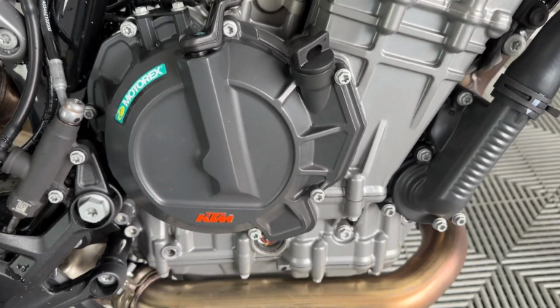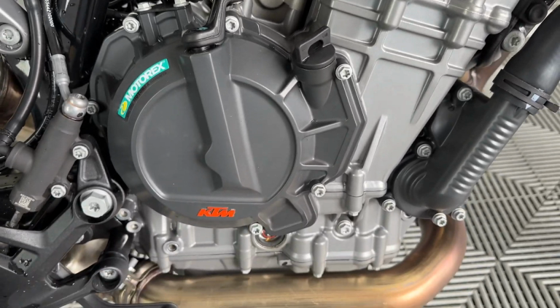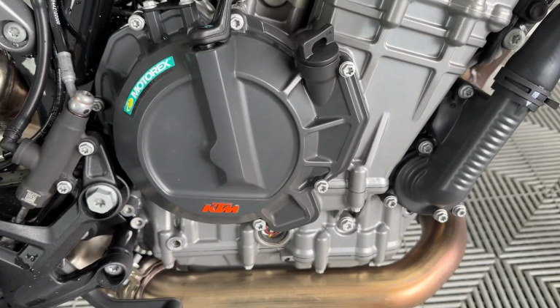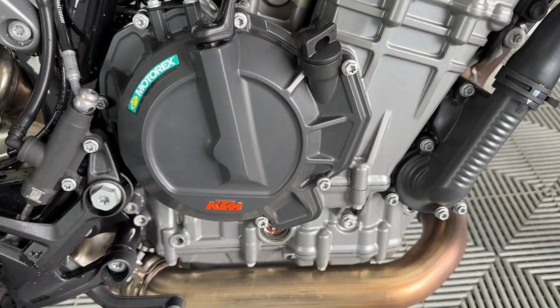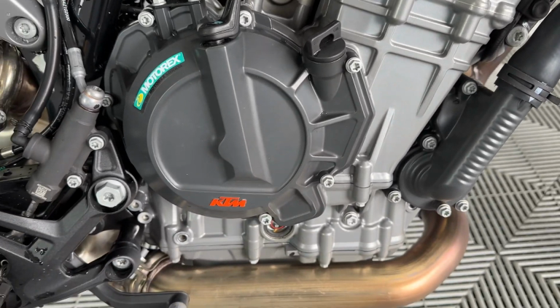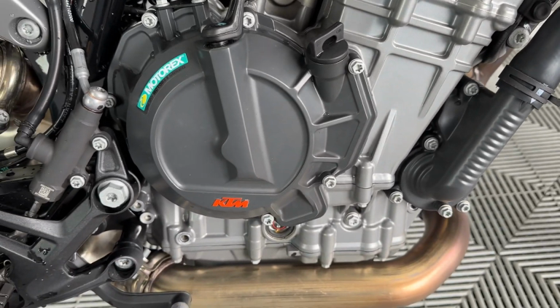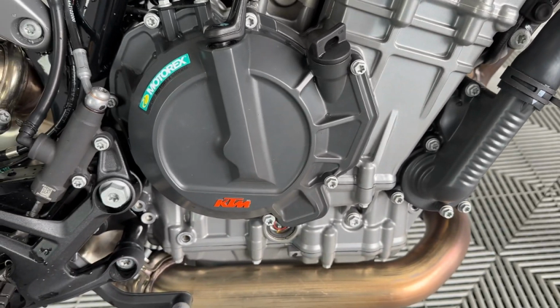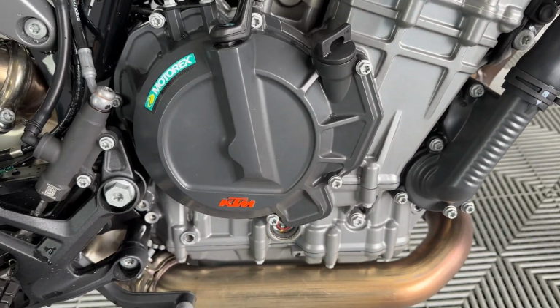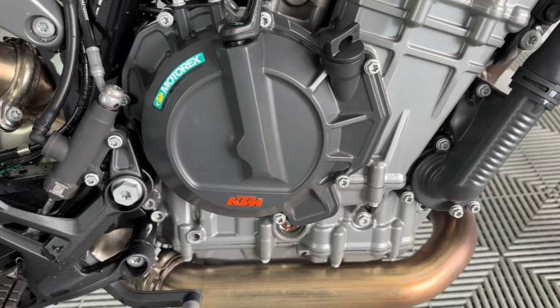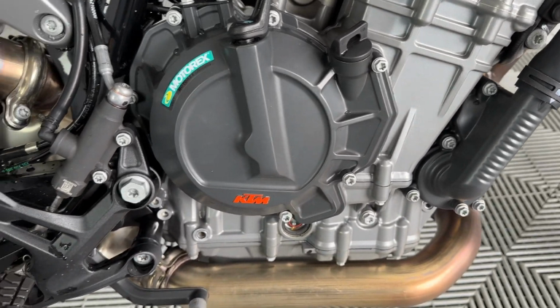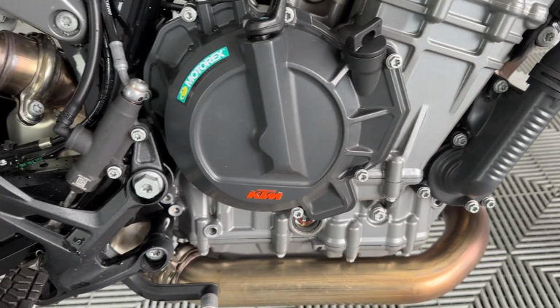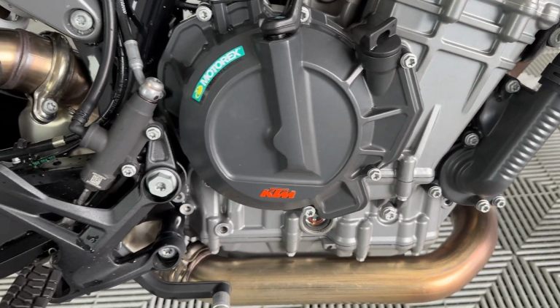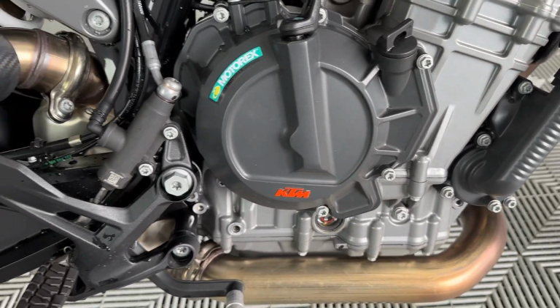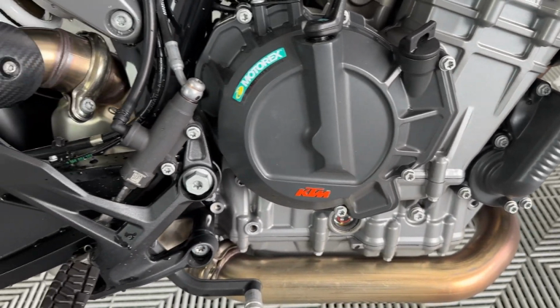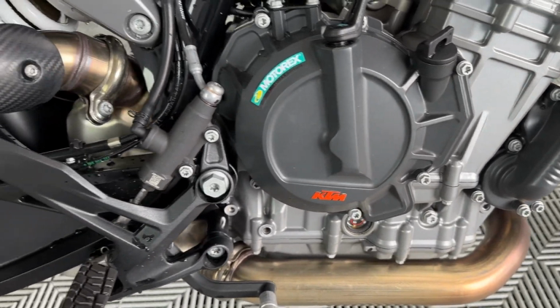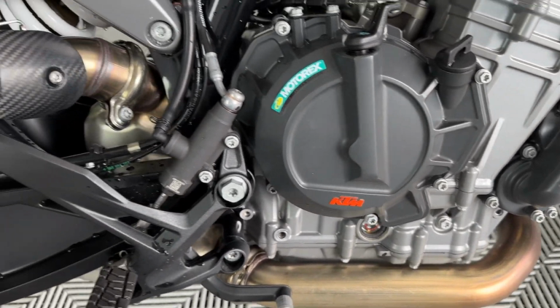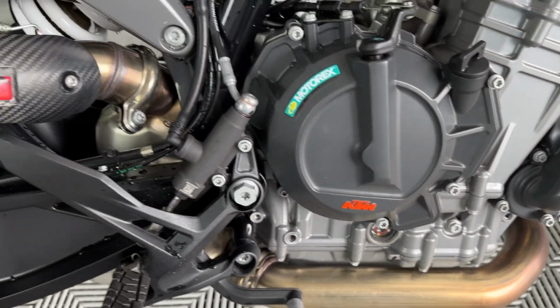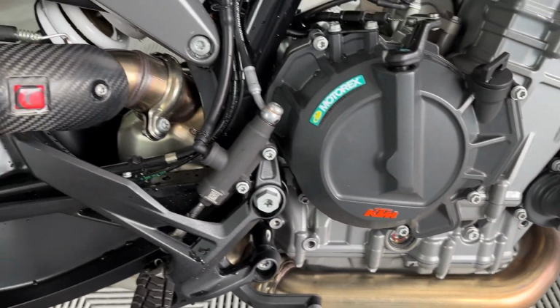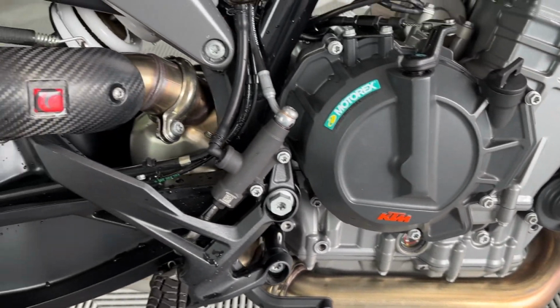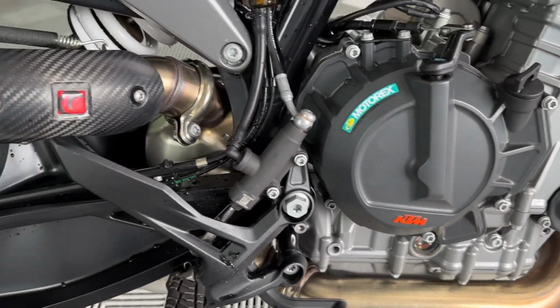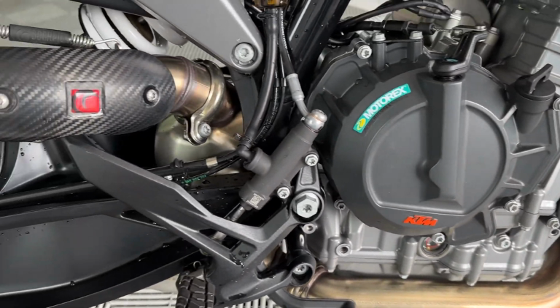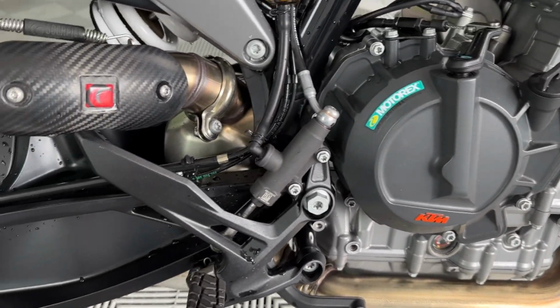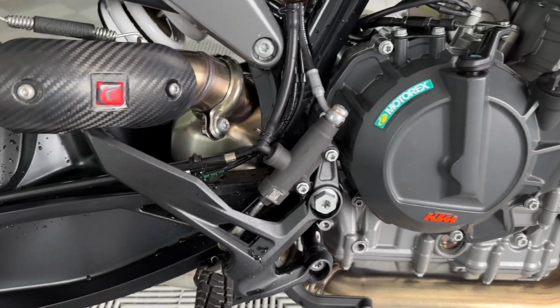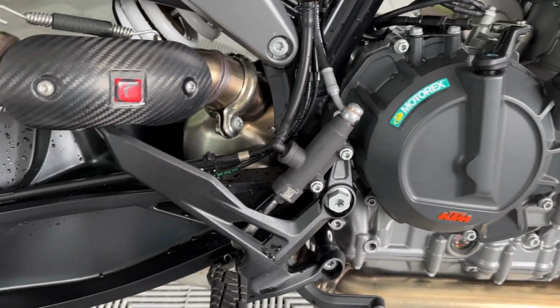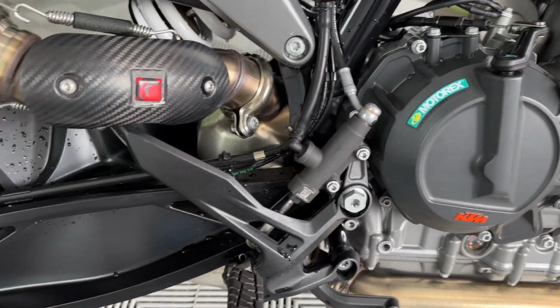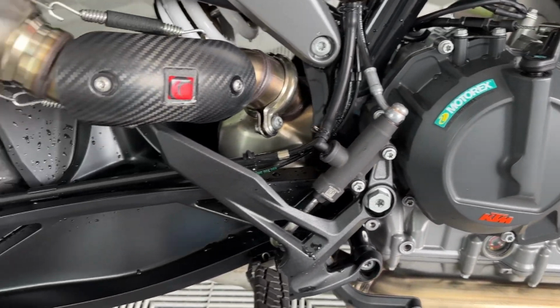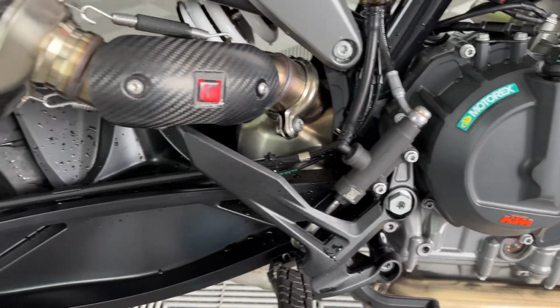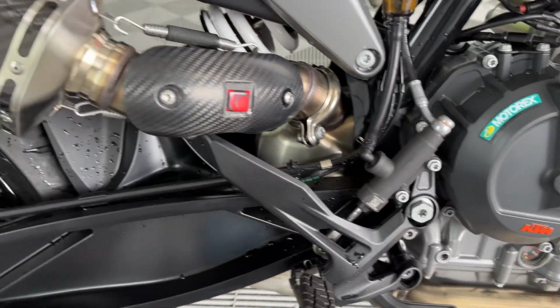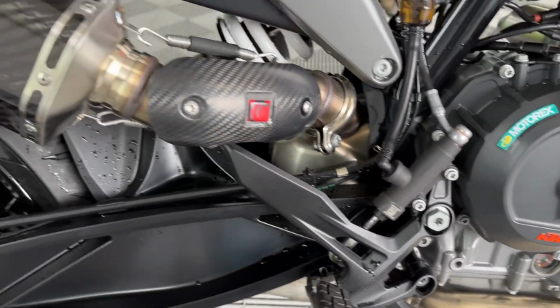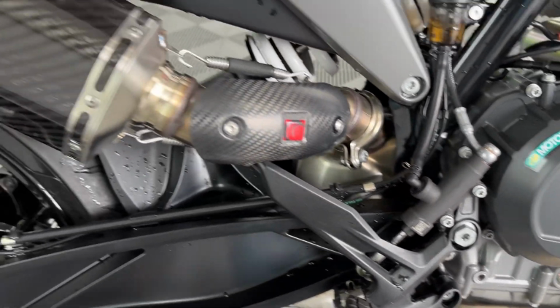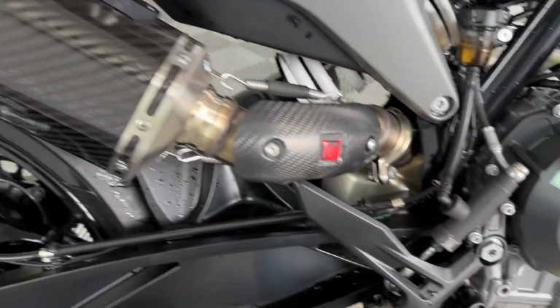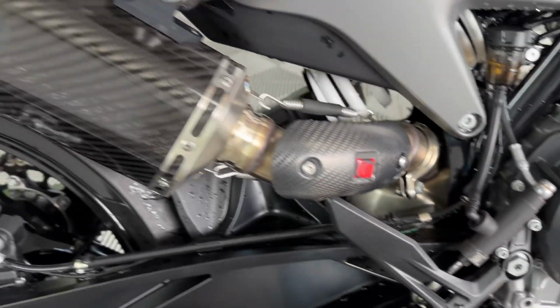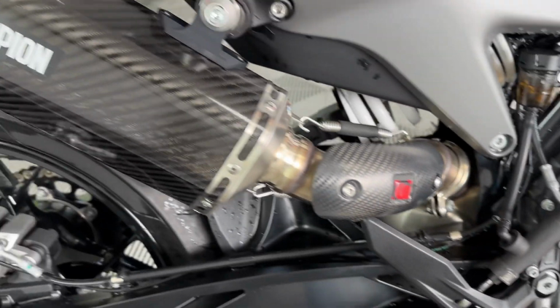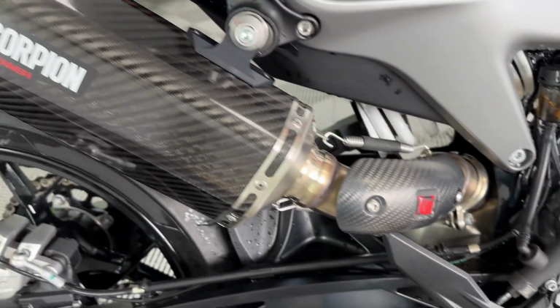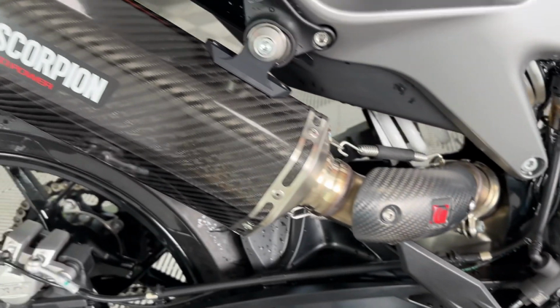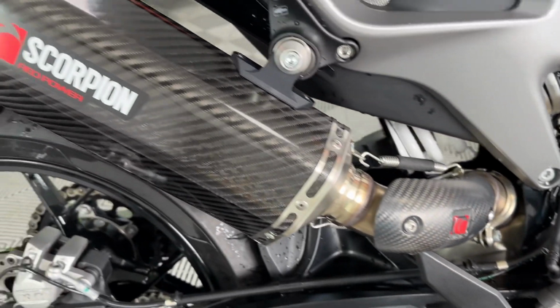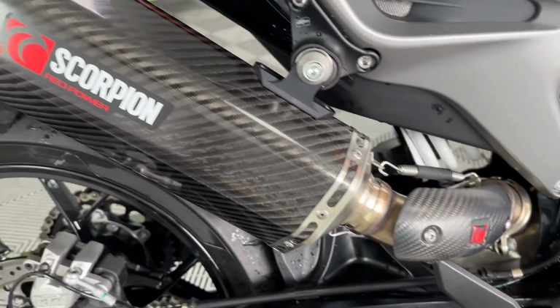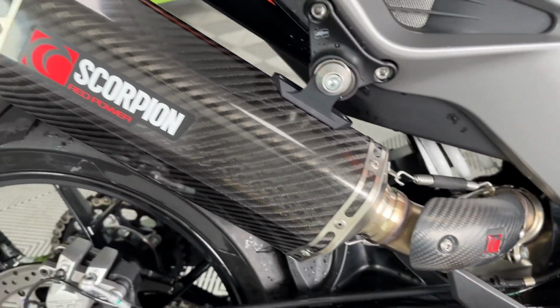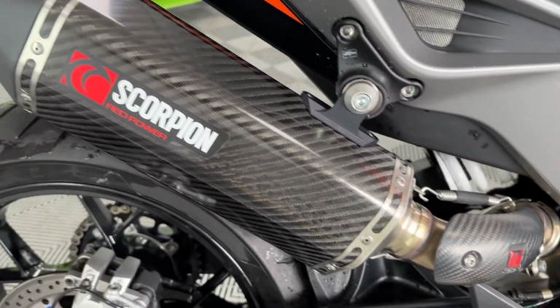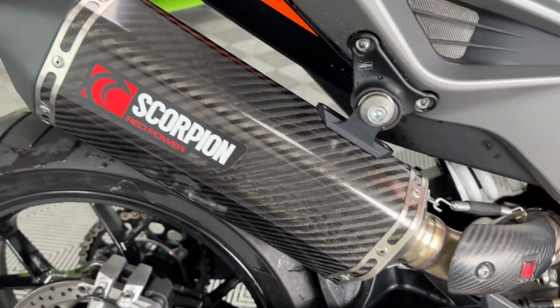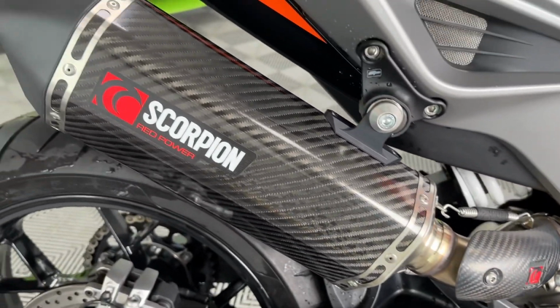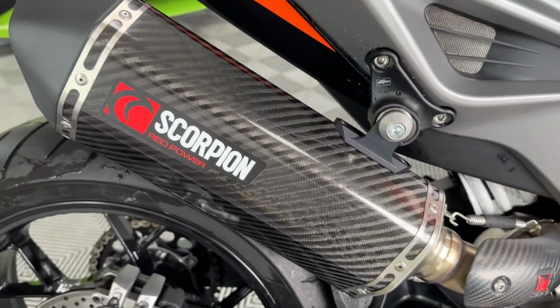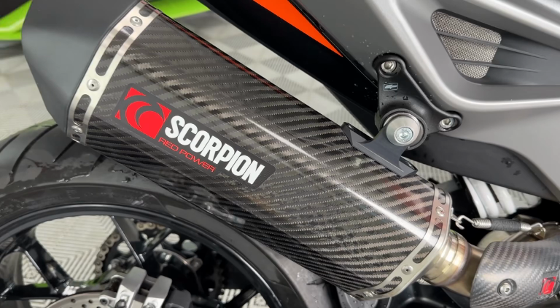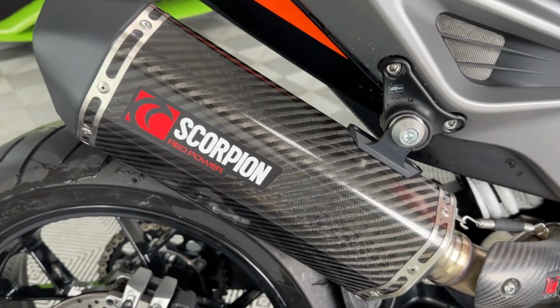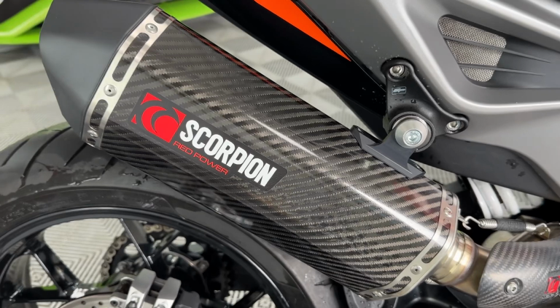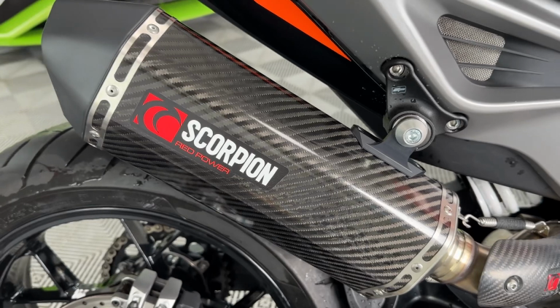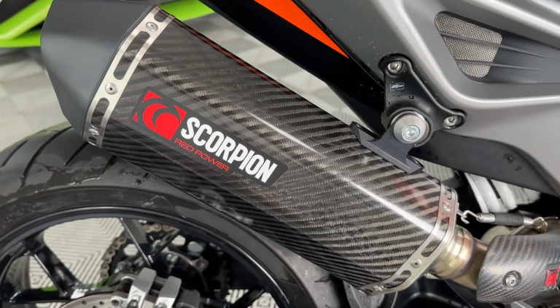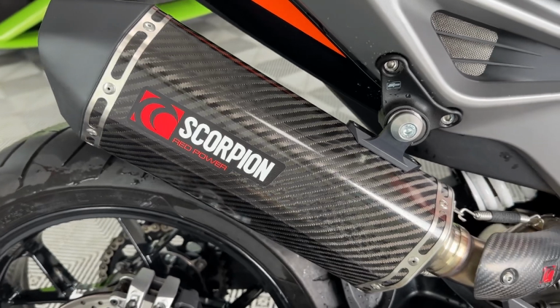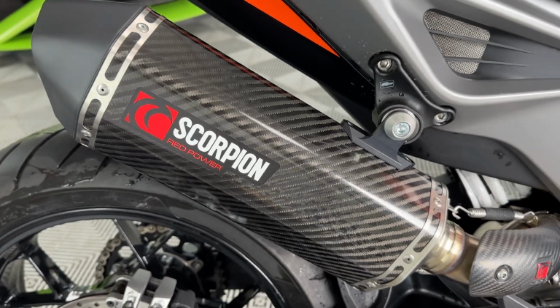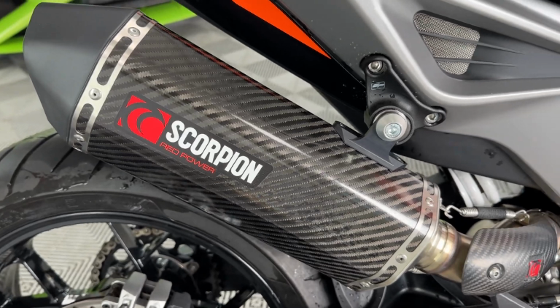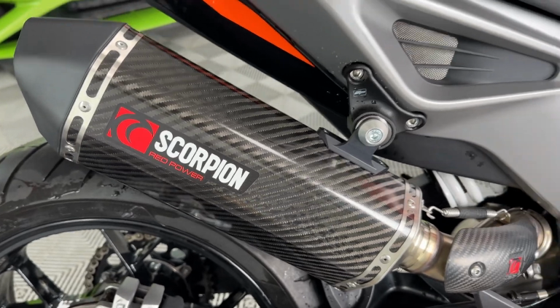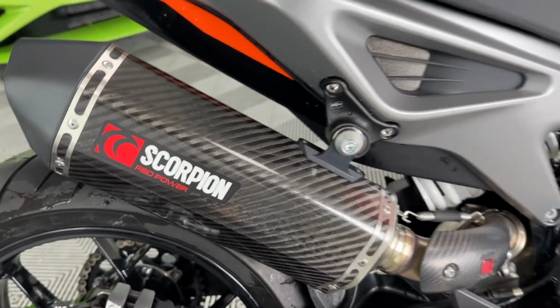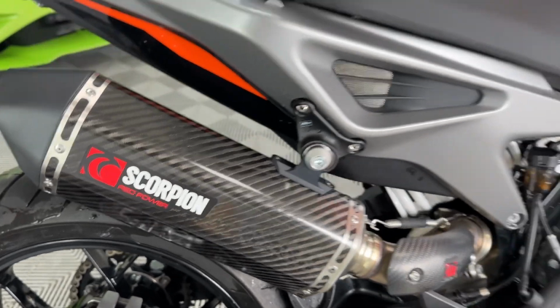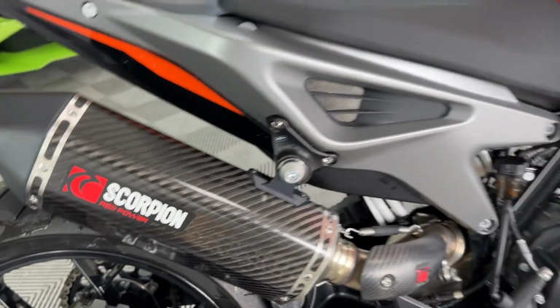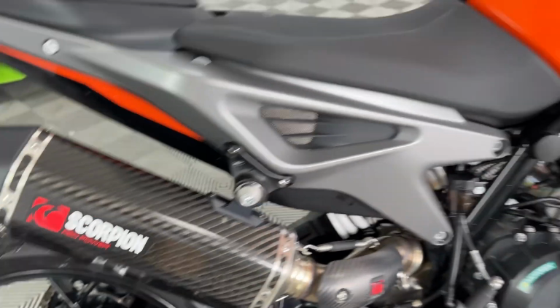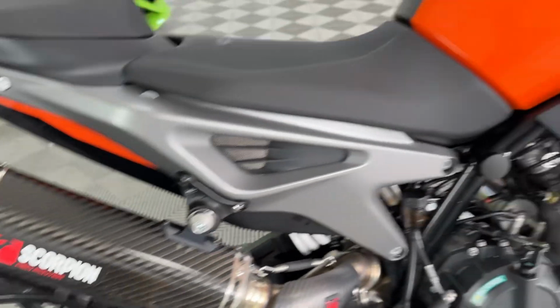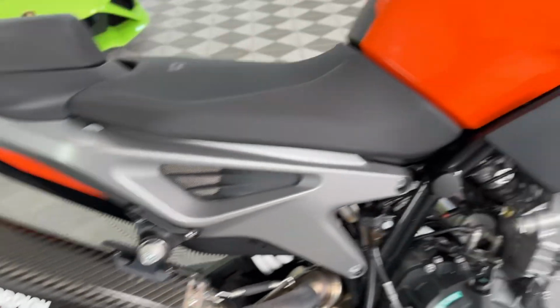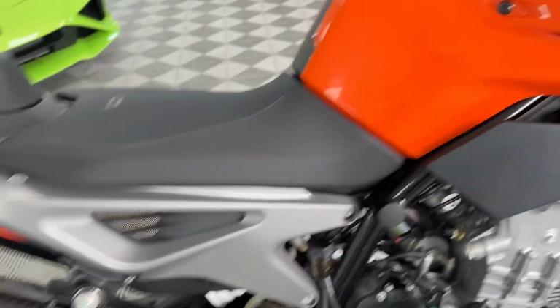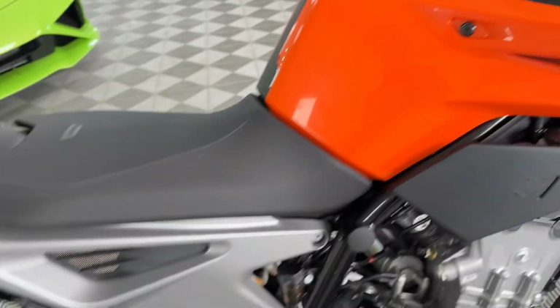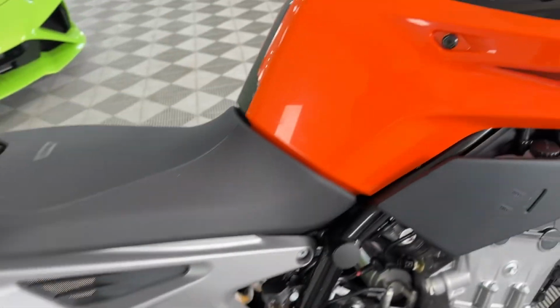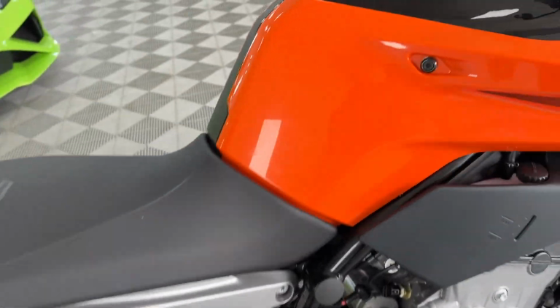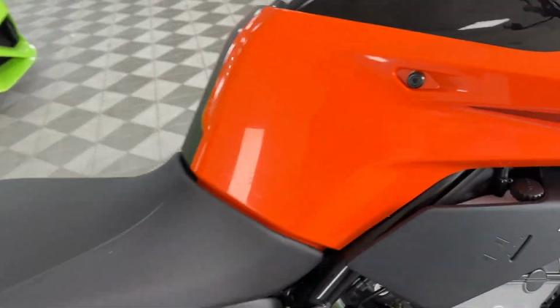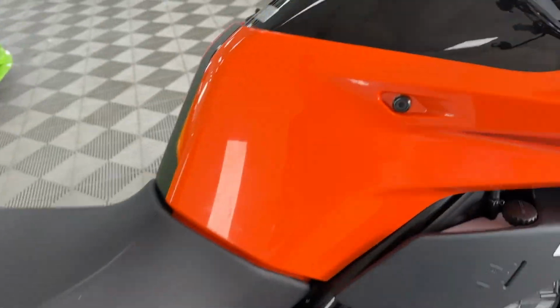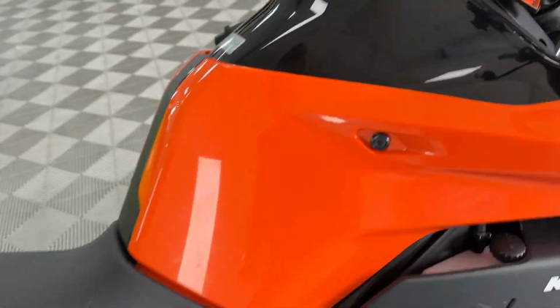The bike hasn't been down at all - there are no marks on it. It's got the Scorpion can on there, lovely addition.